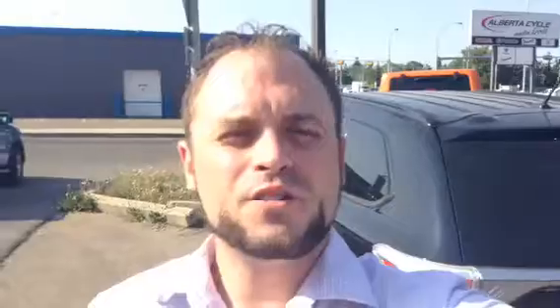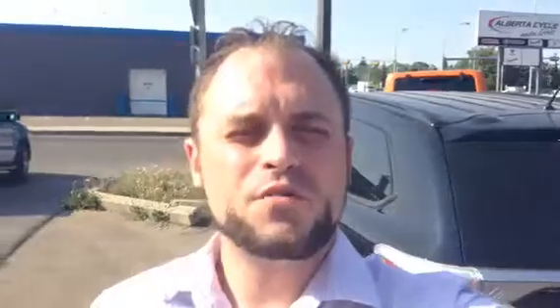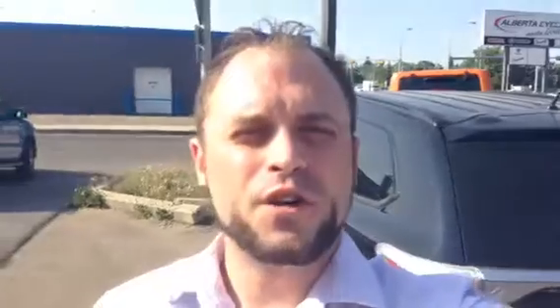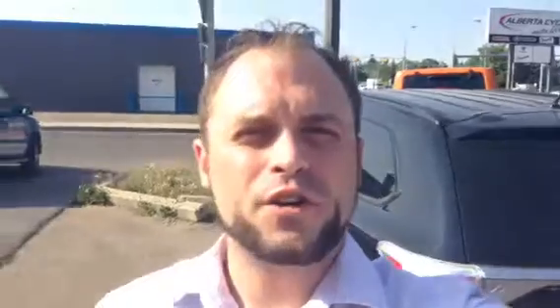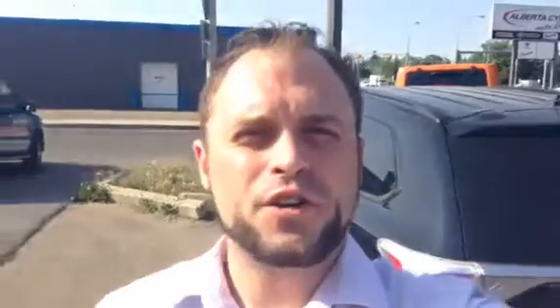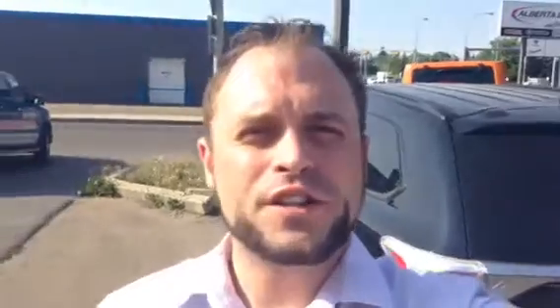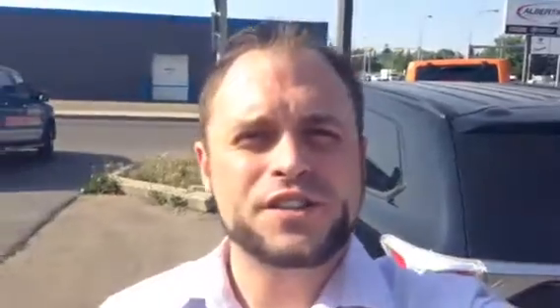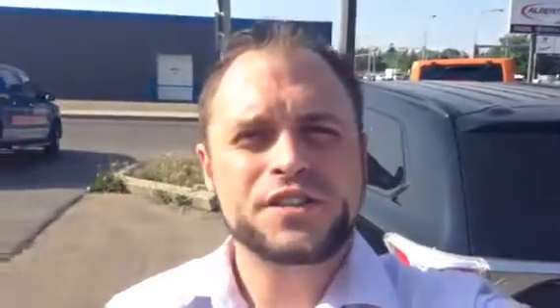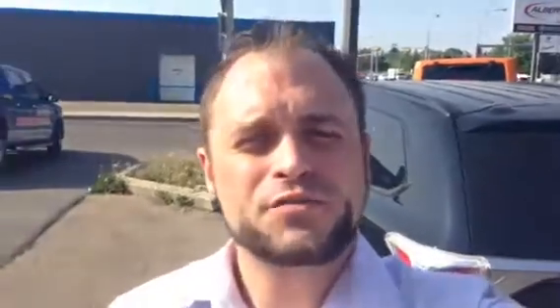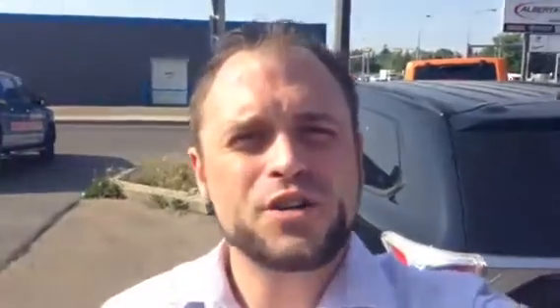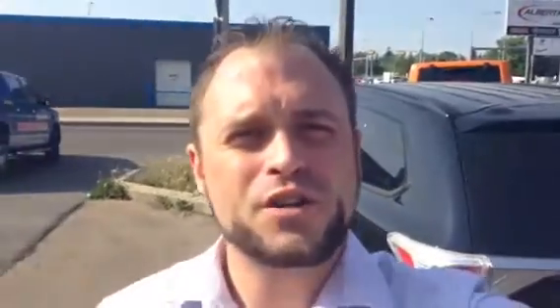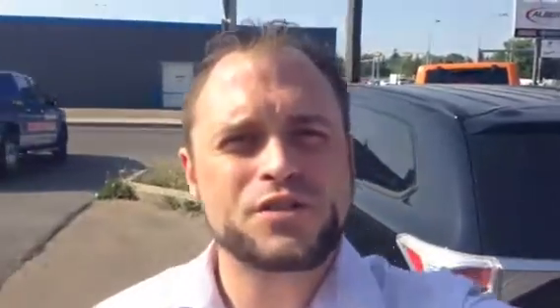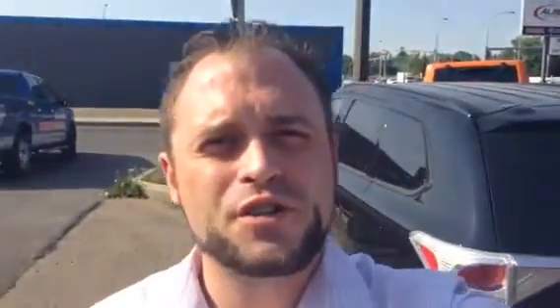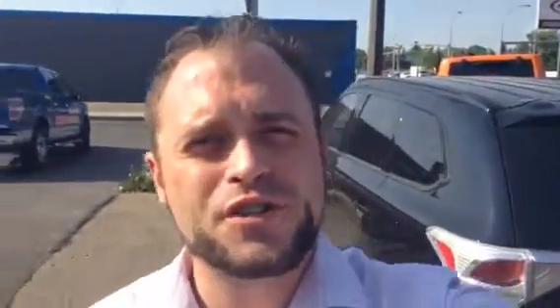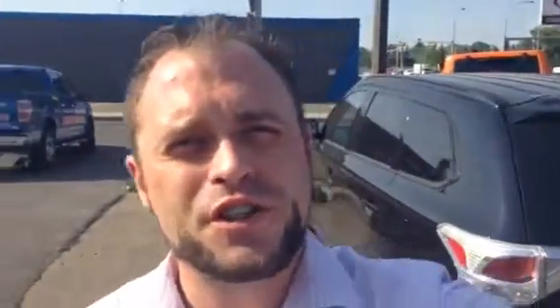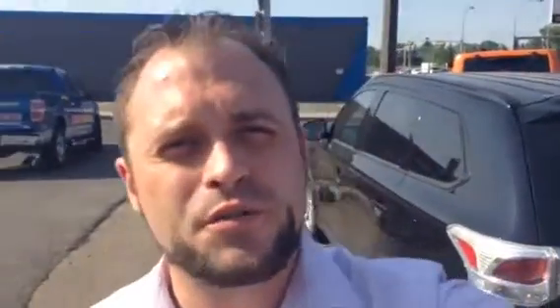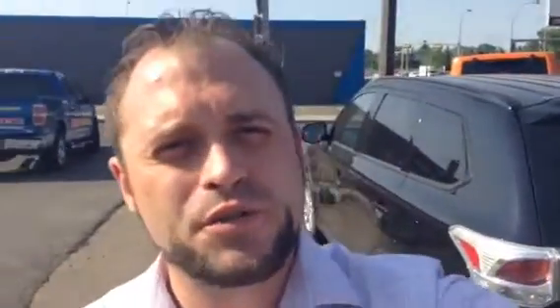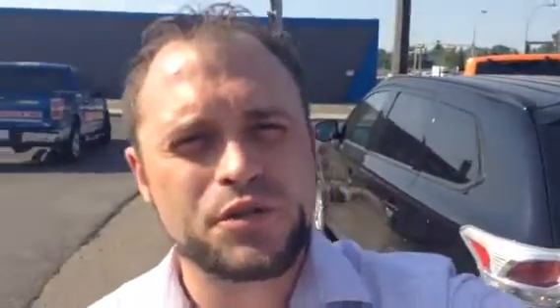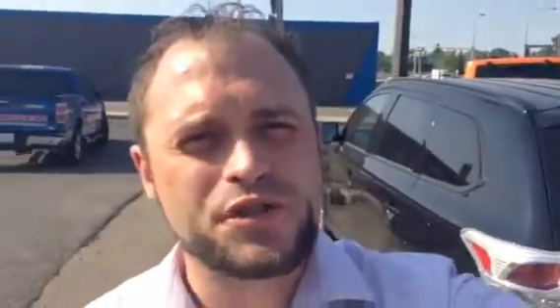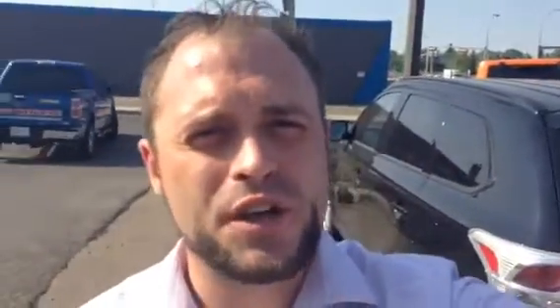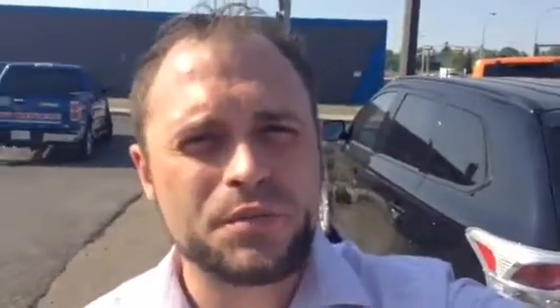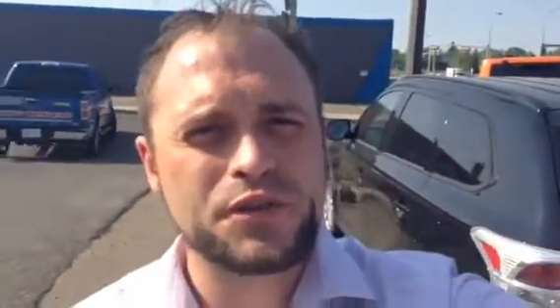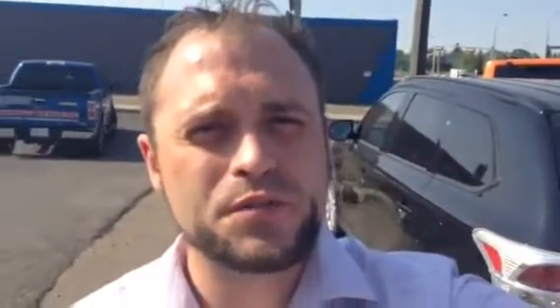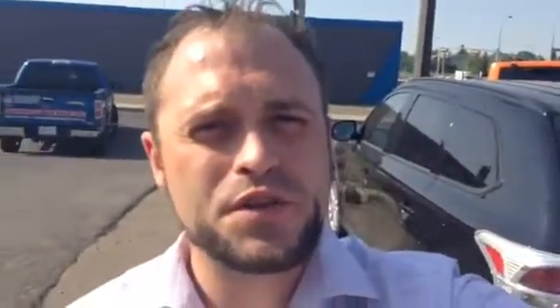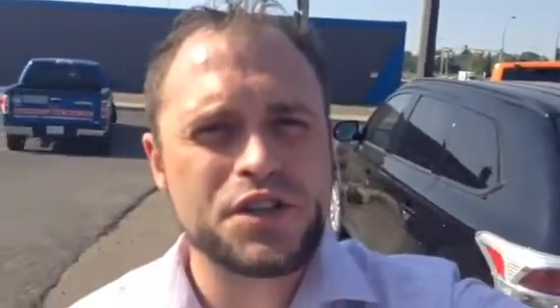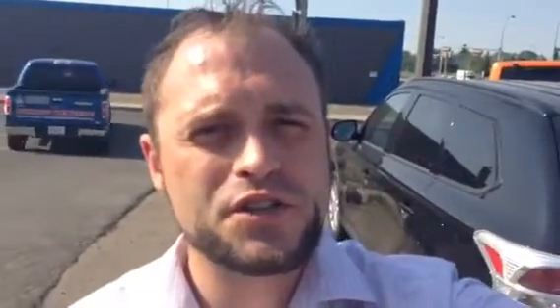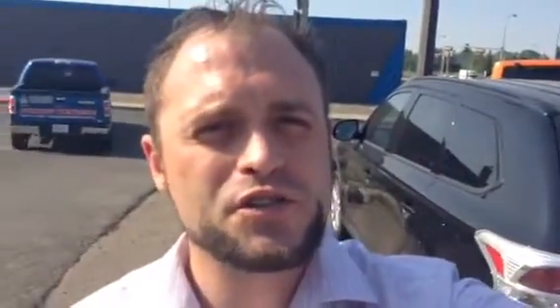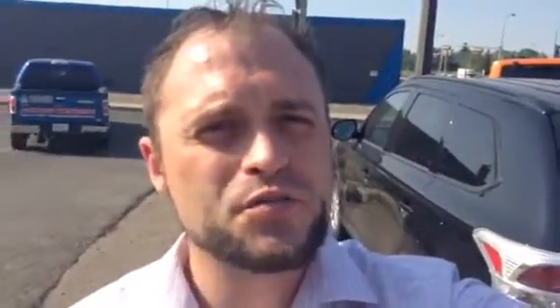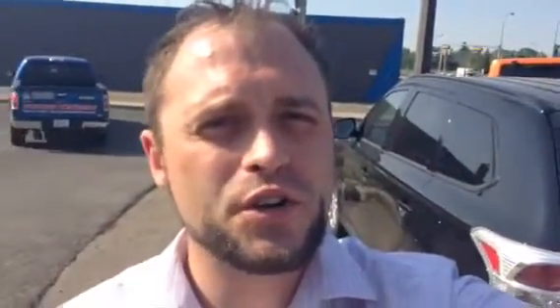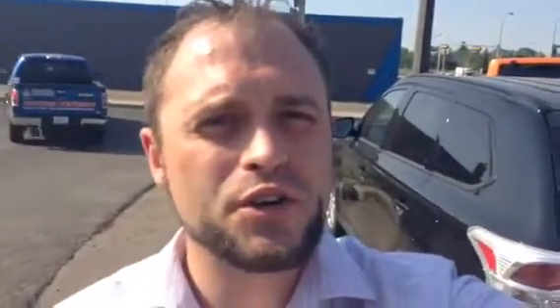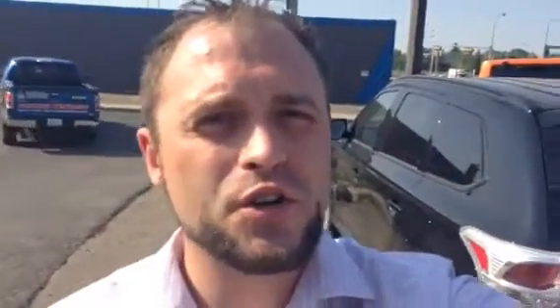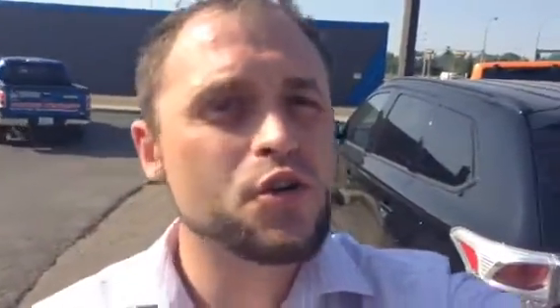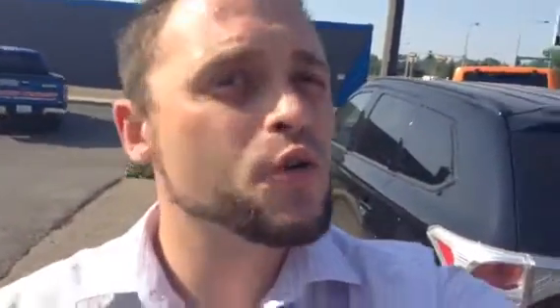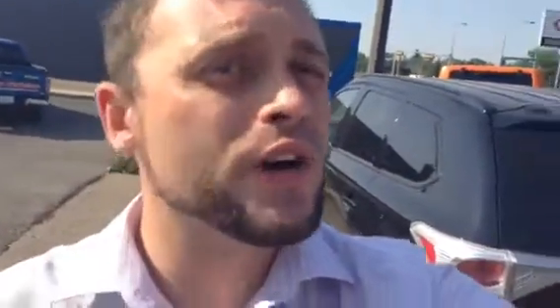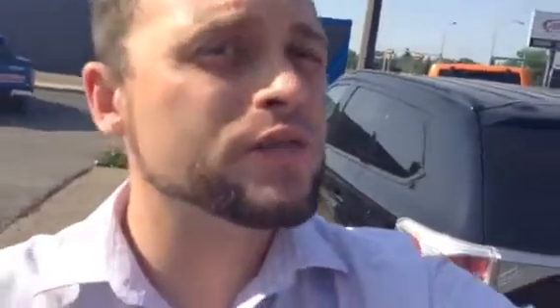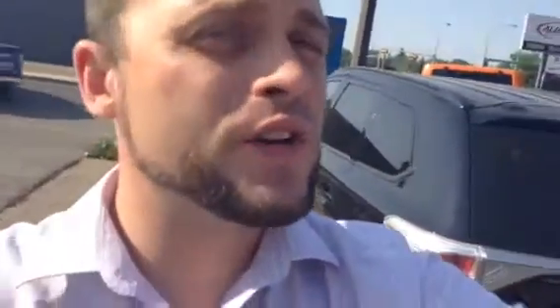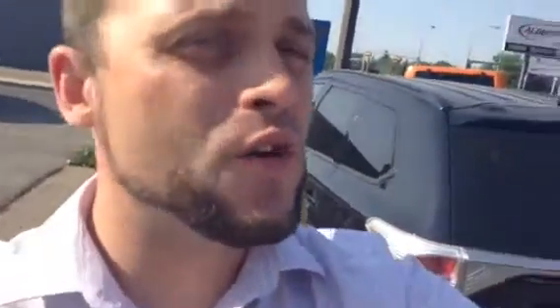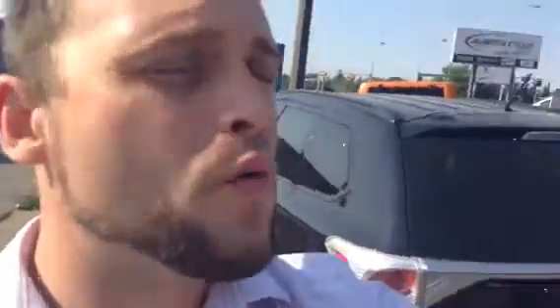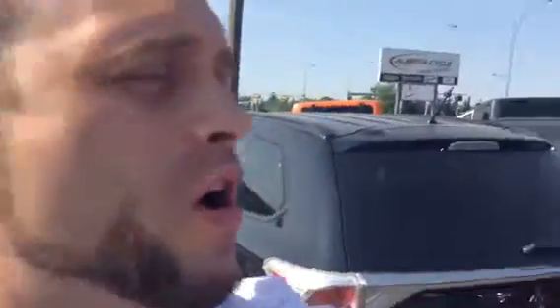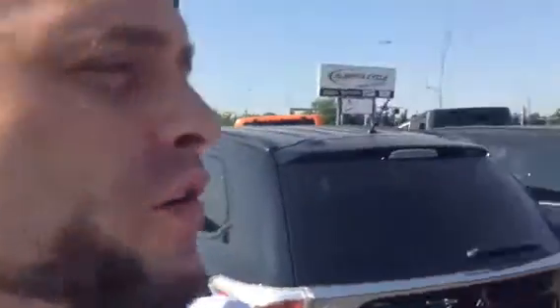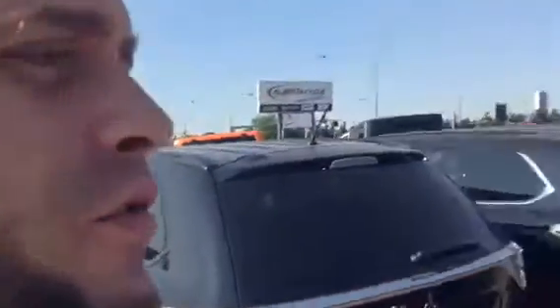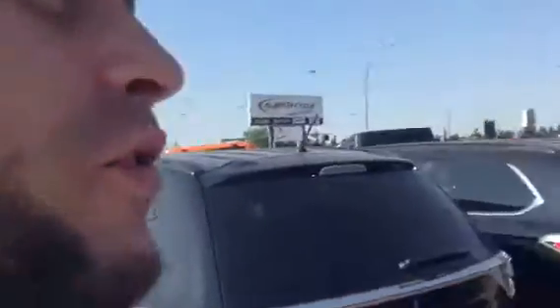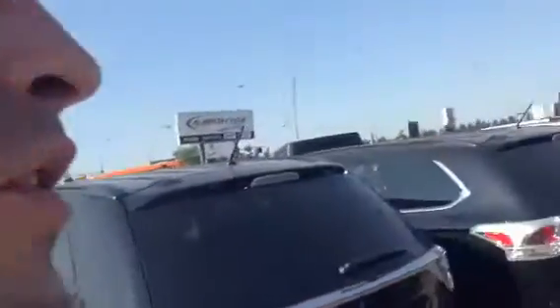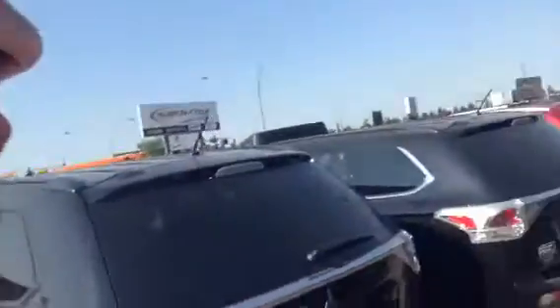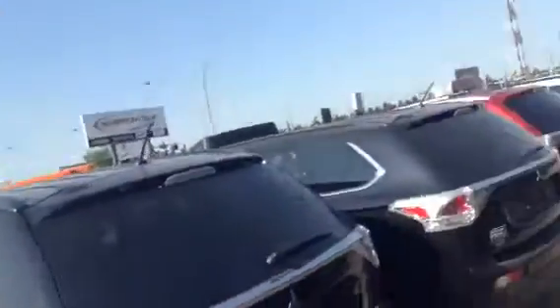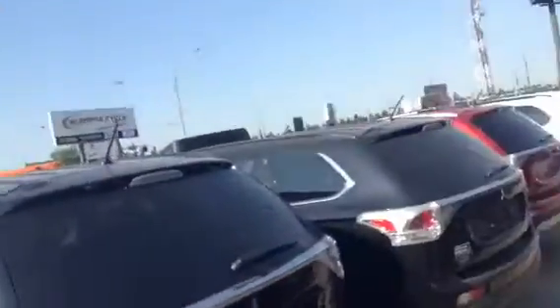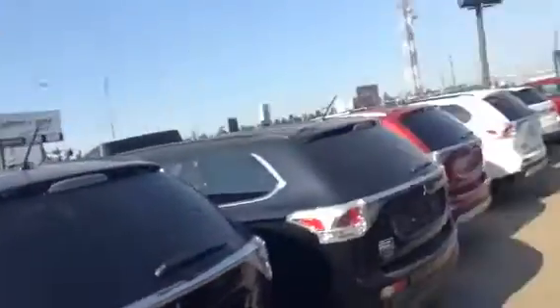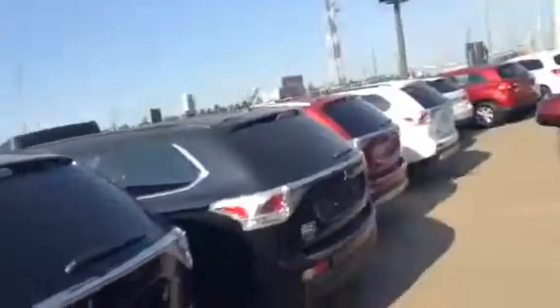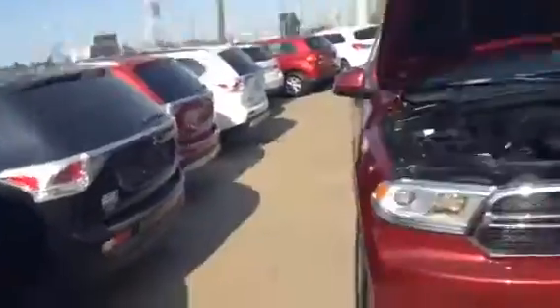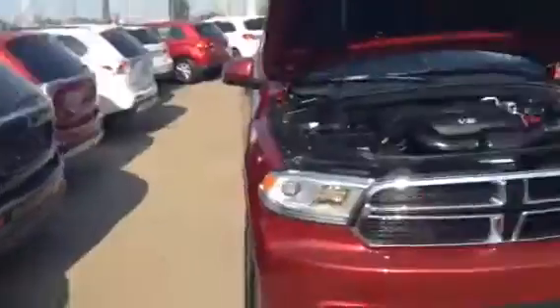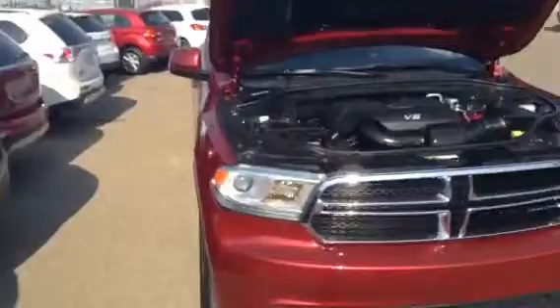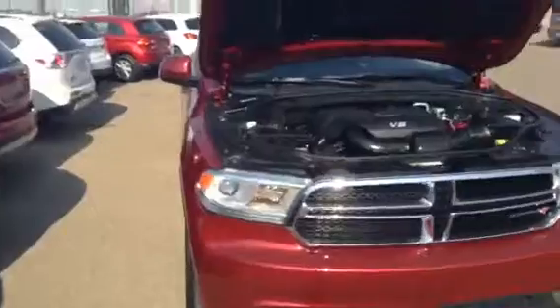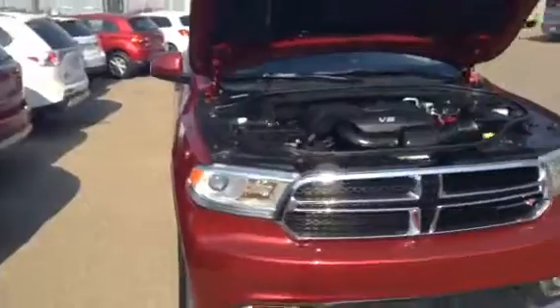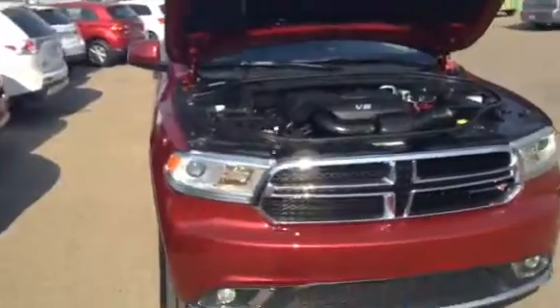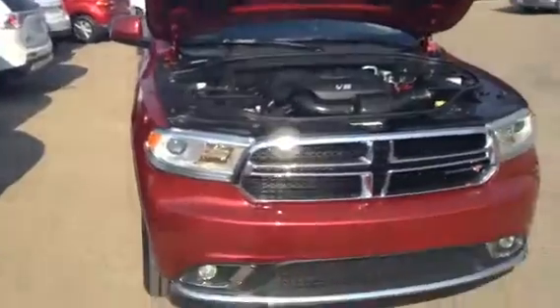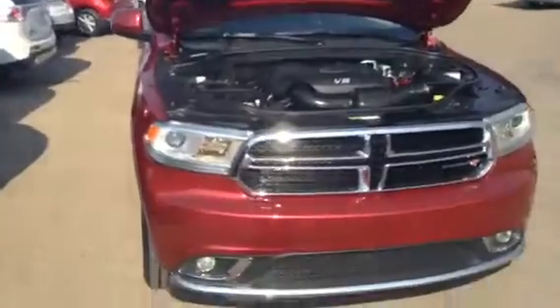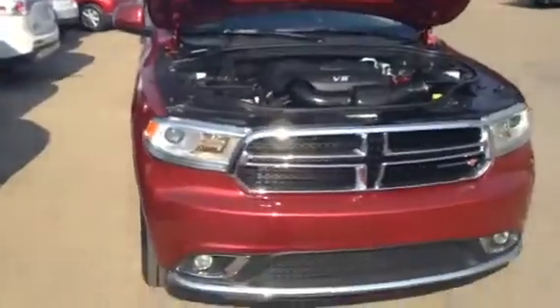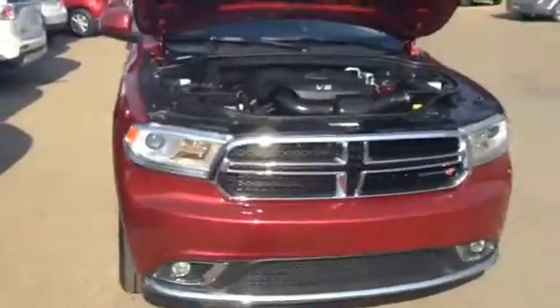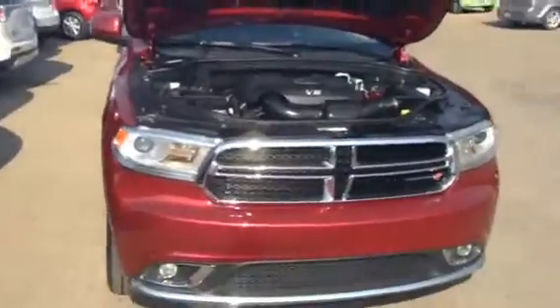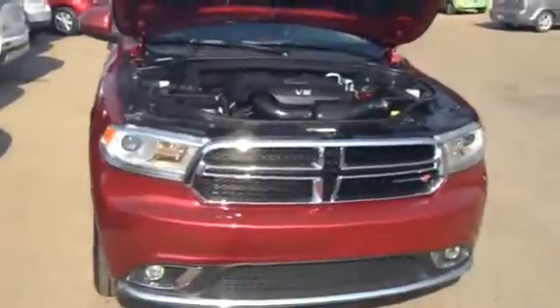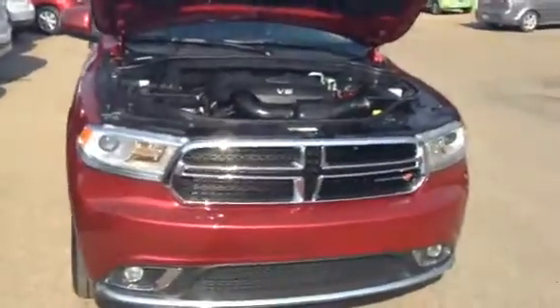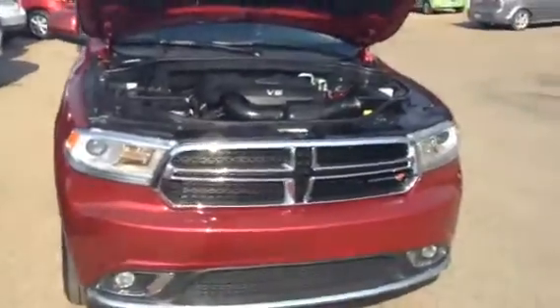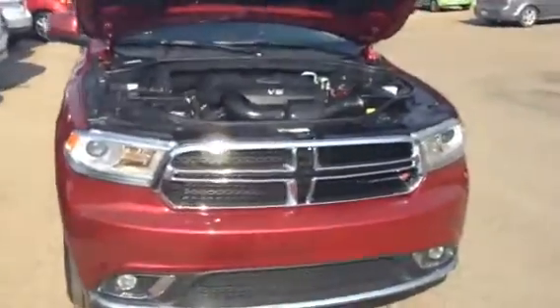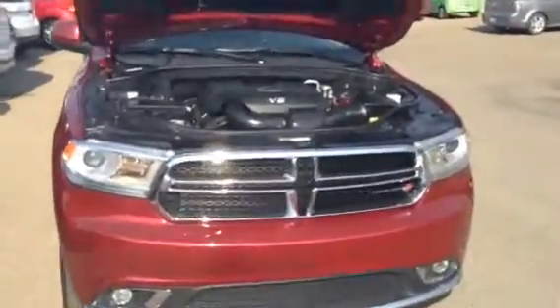Good morning Chris, Ross Curtis here with Northside Mitsubishi. Just want to do a quick video walk-through of the '14 Durango that you inquired about.